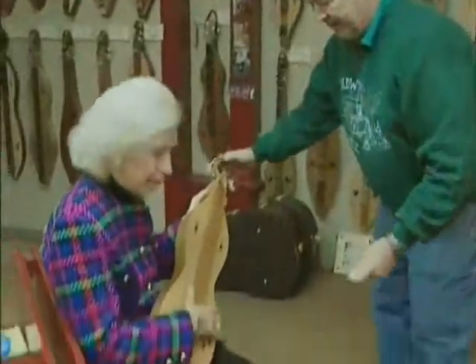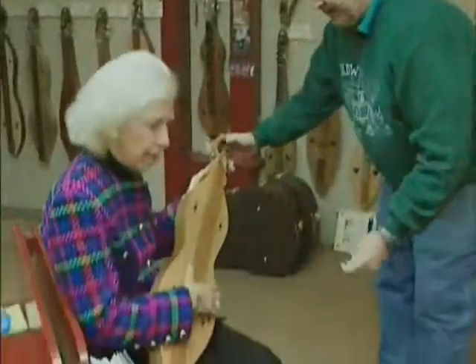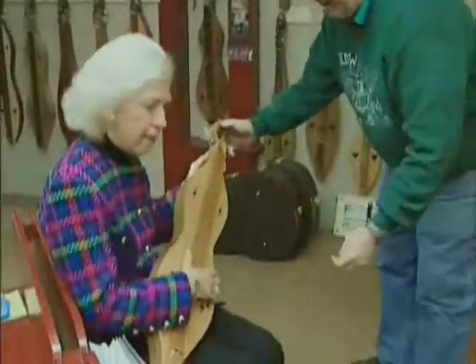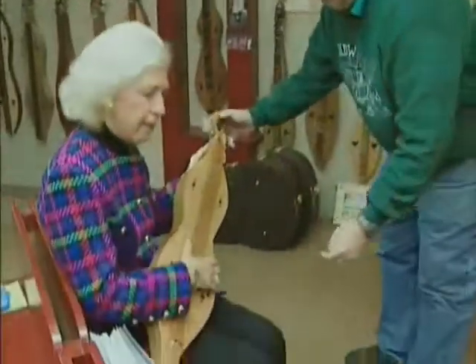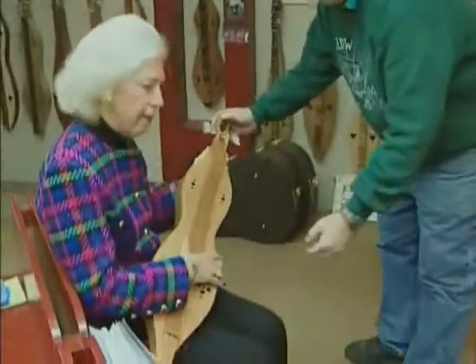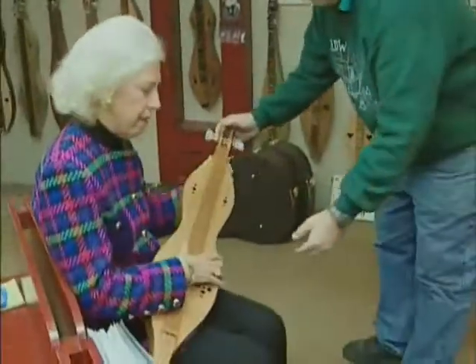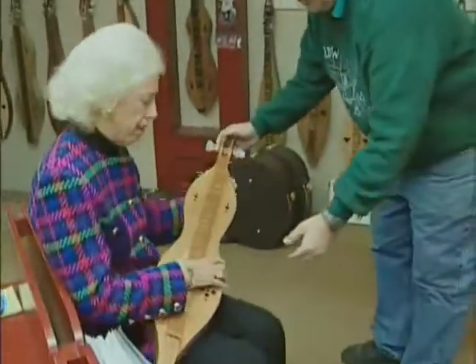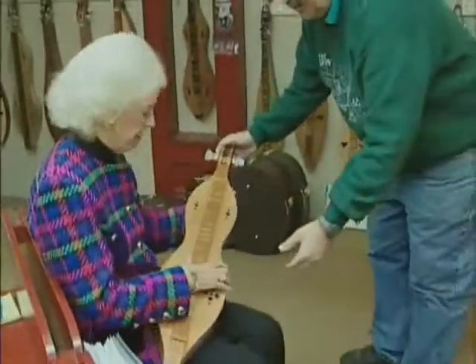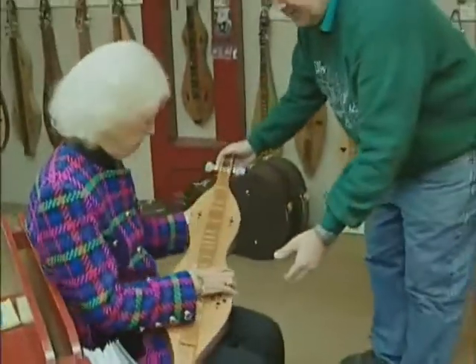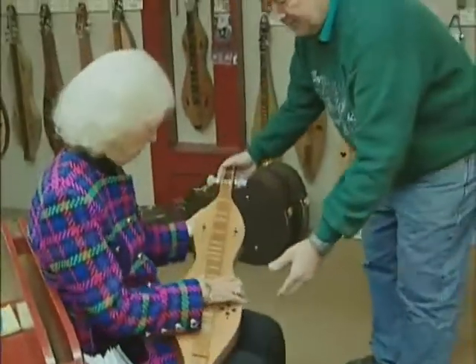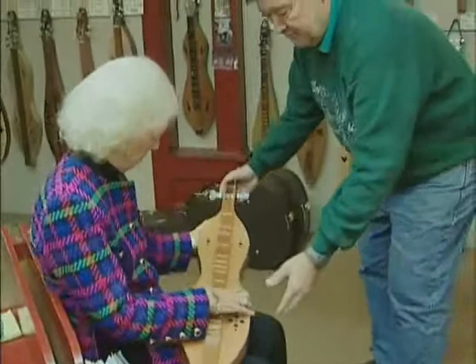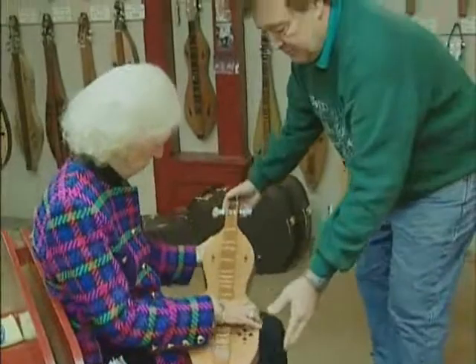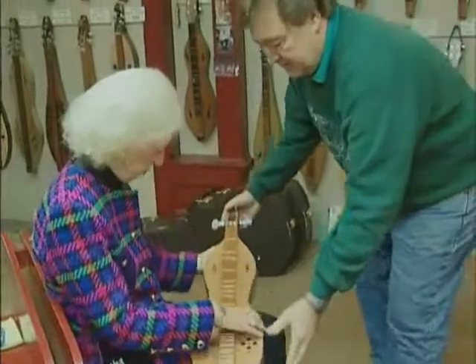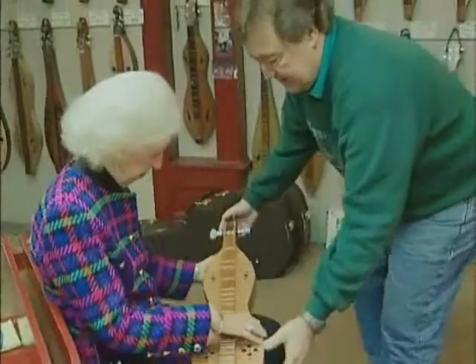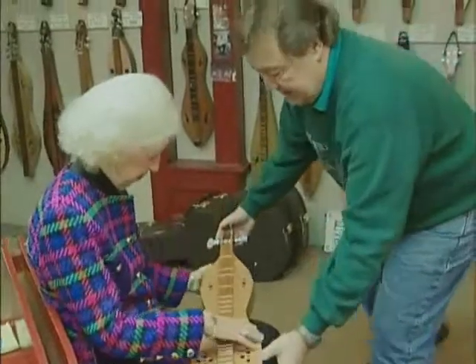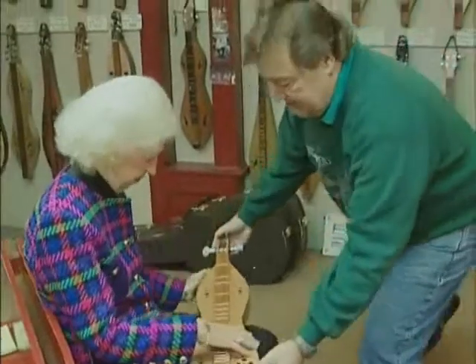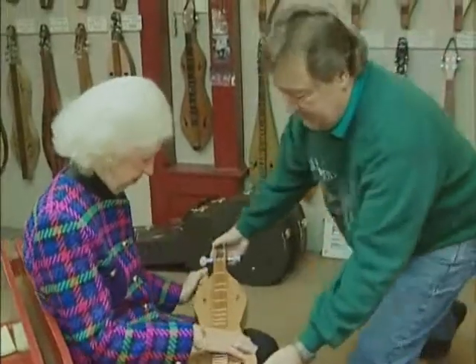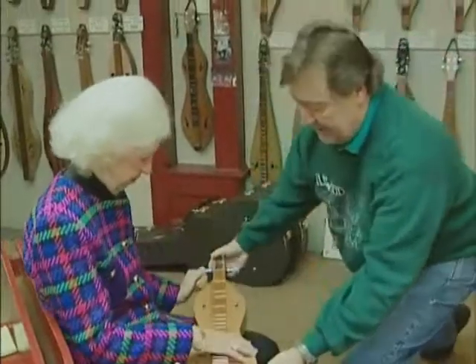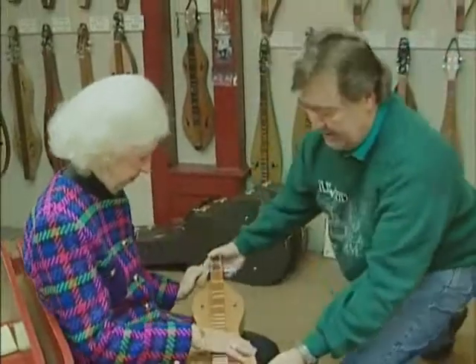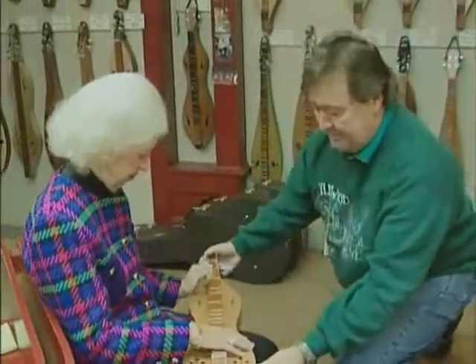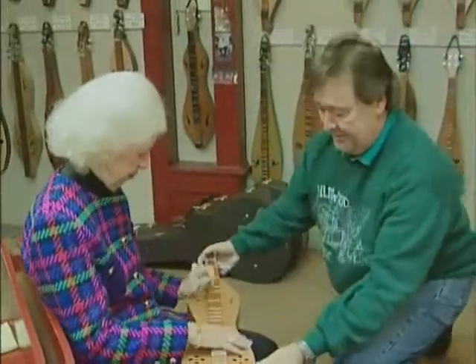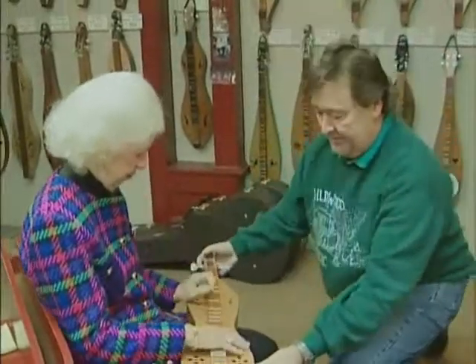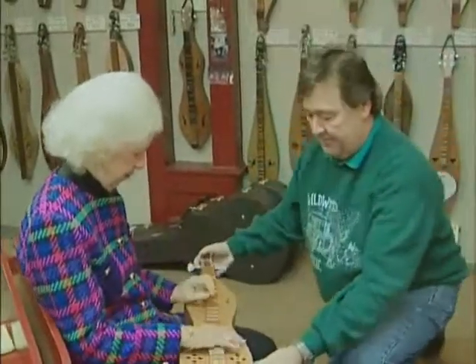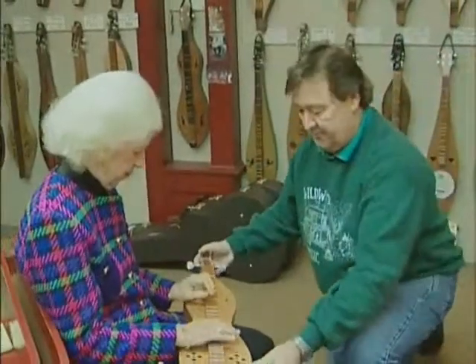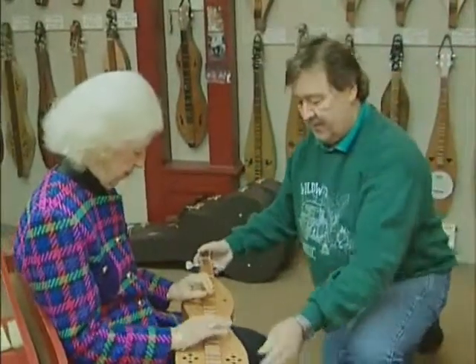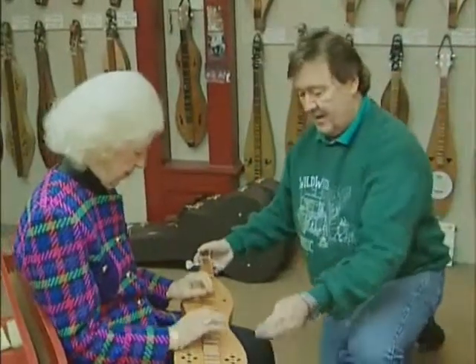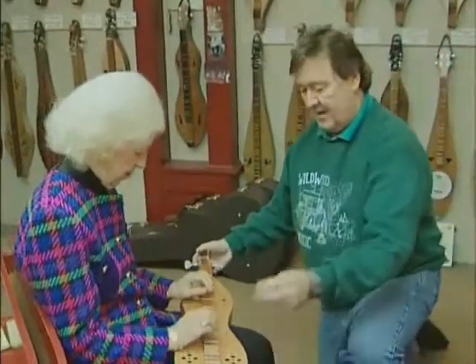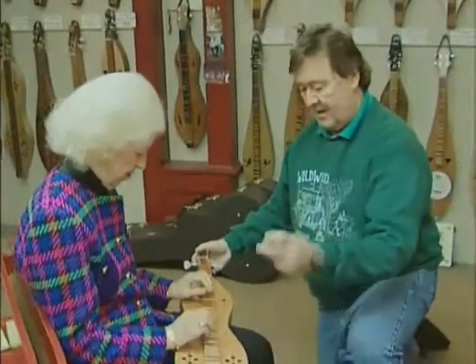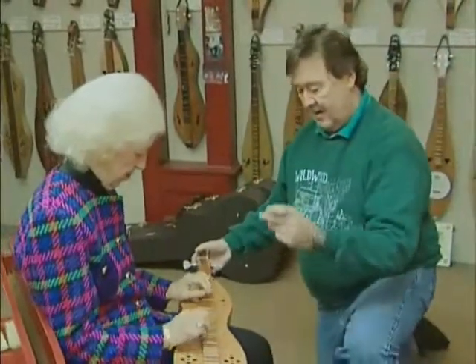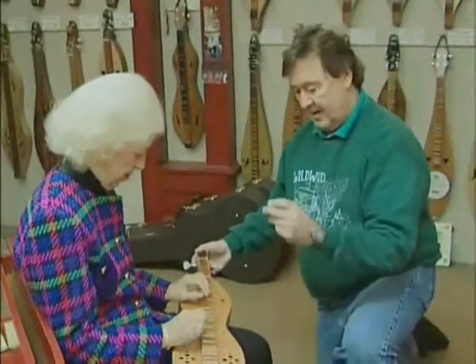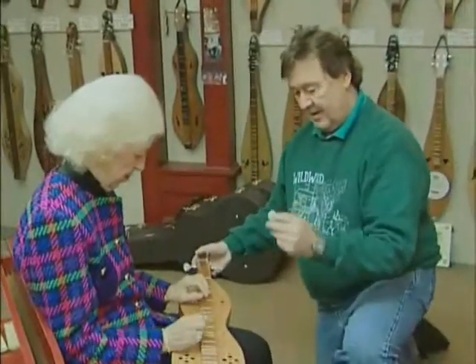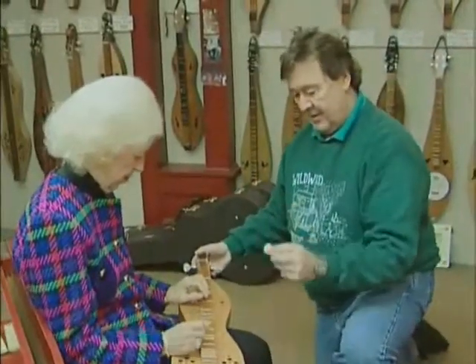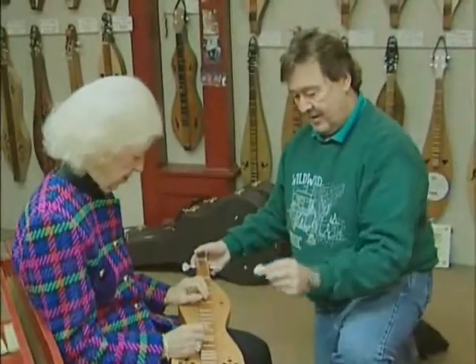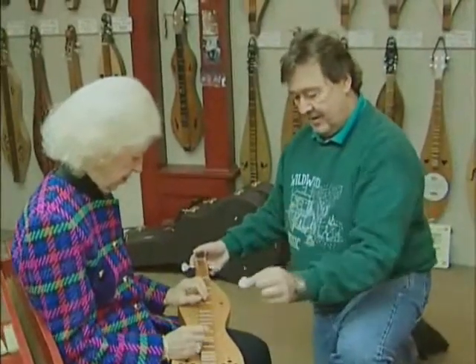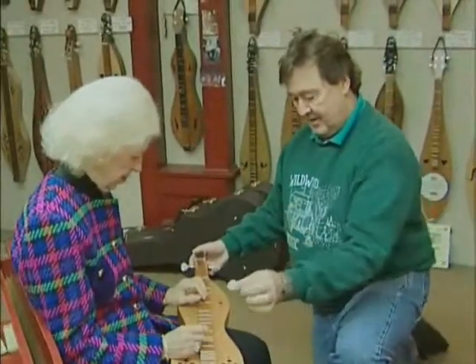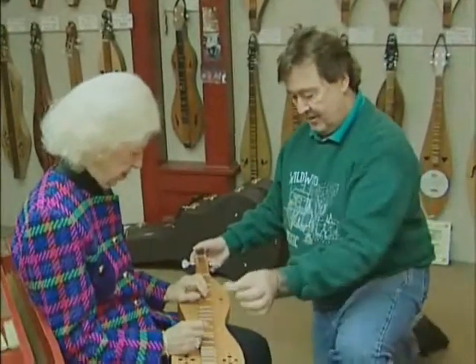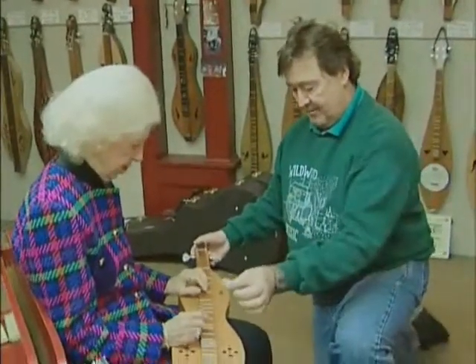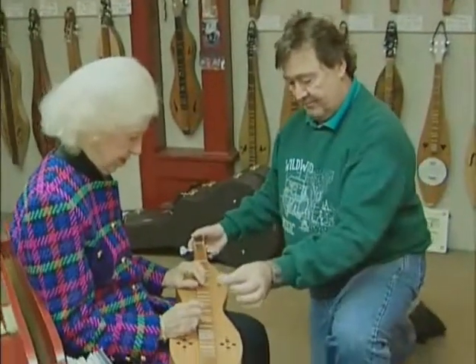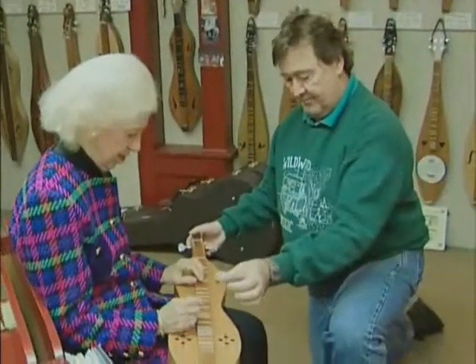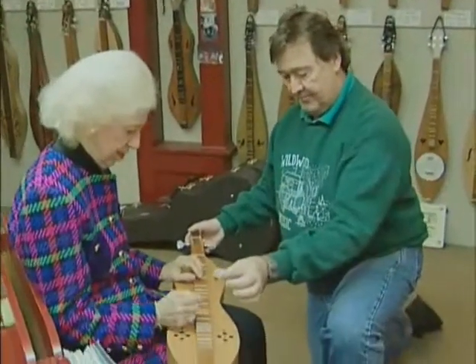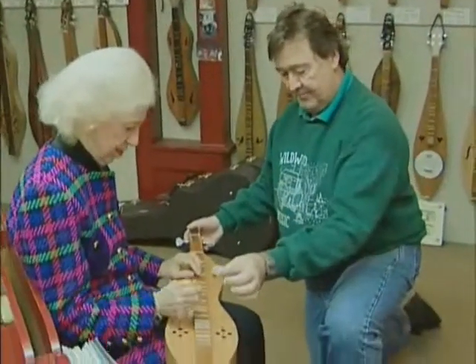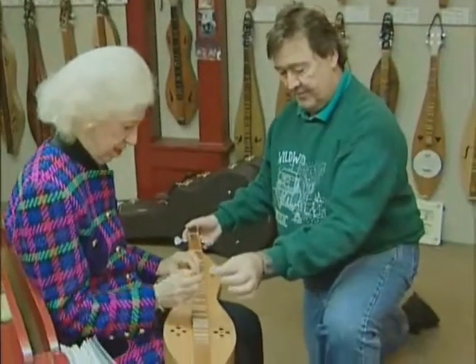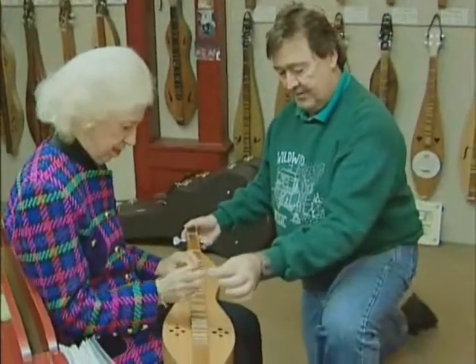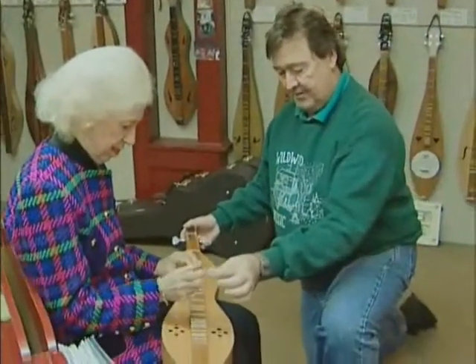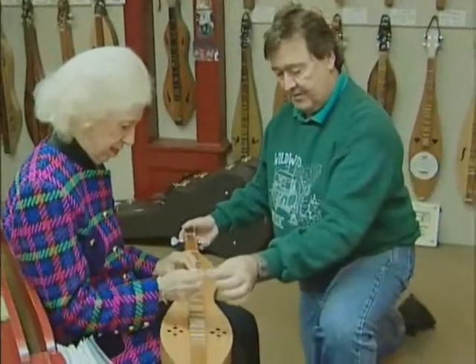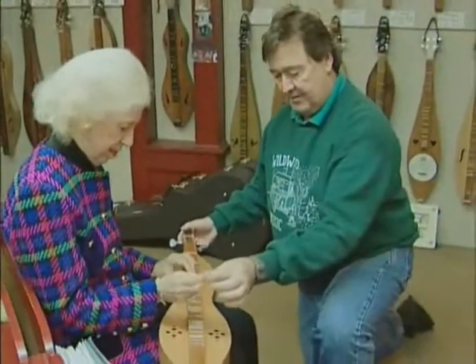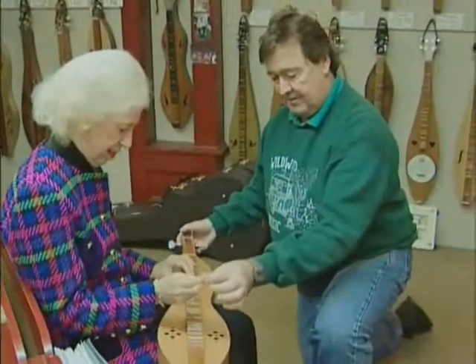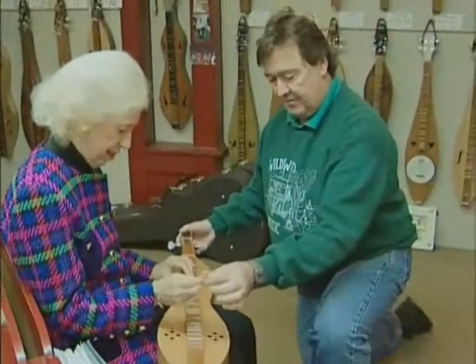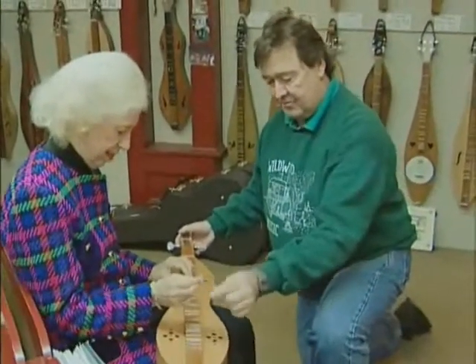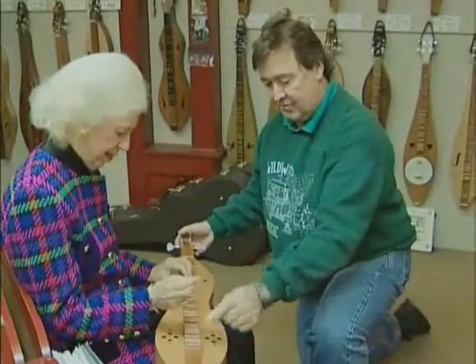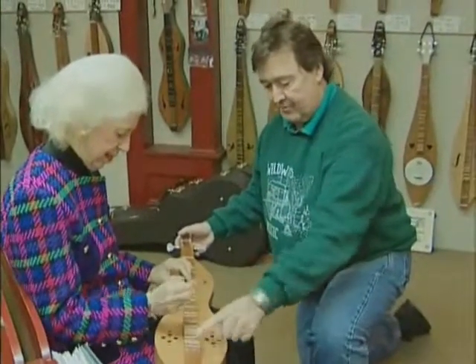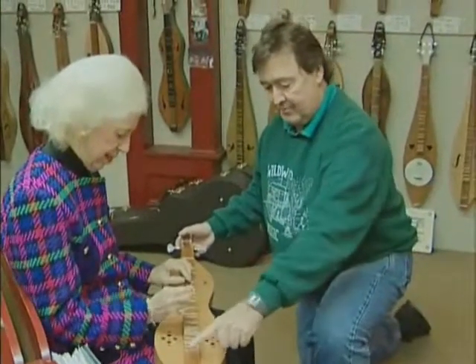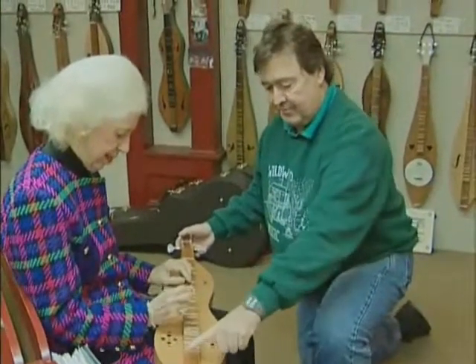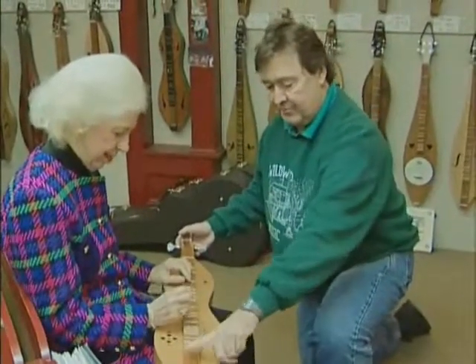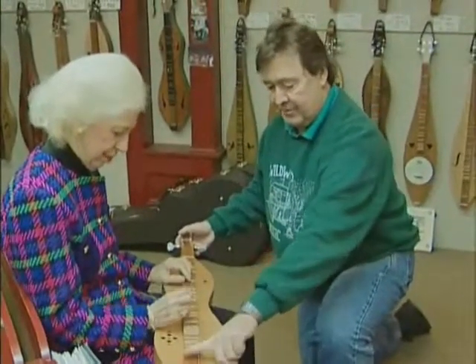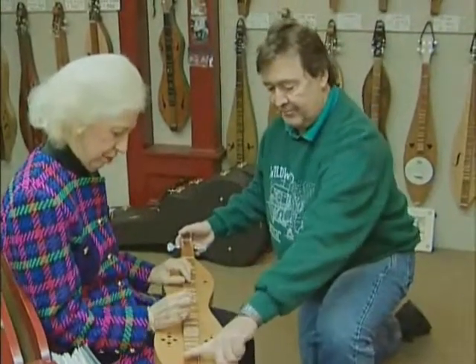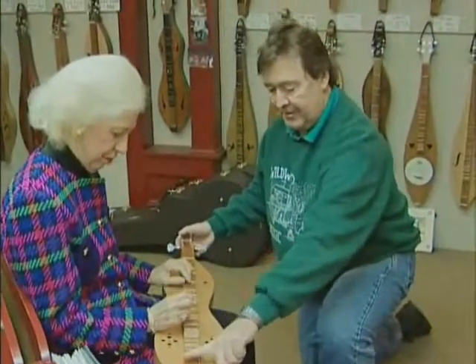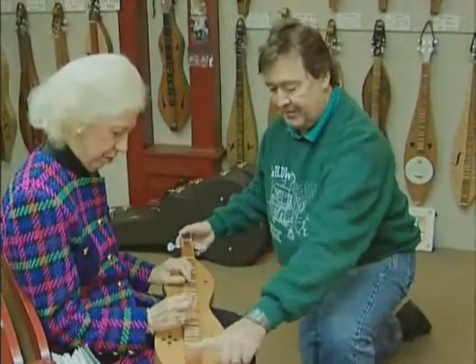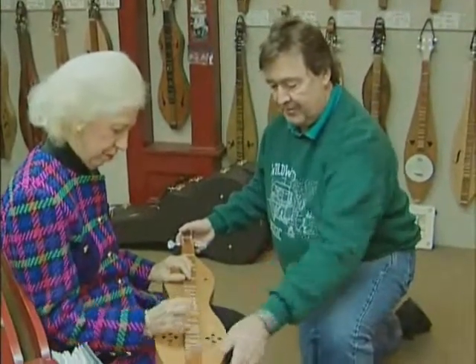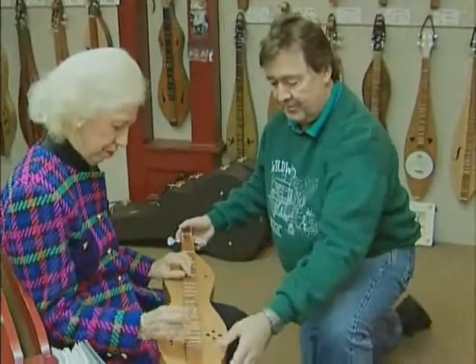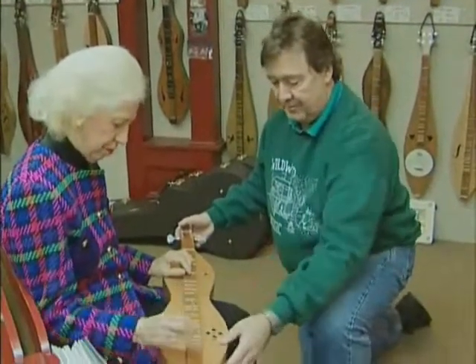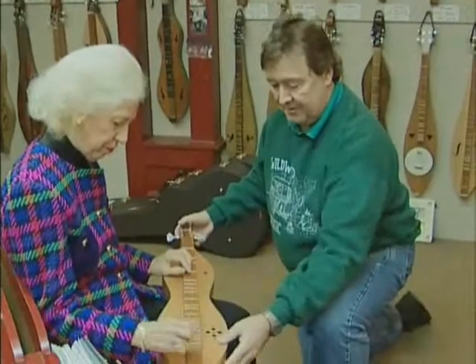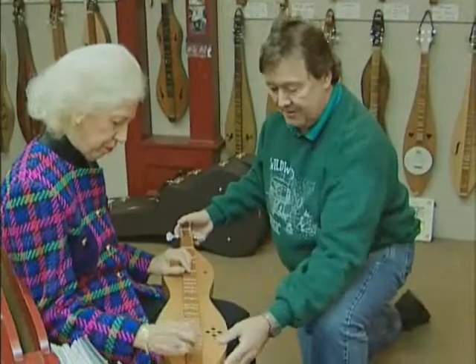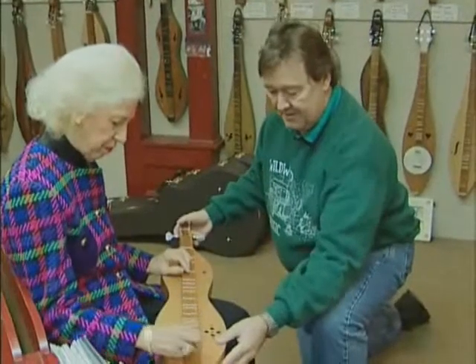Lay it down on your knees here — we'll just lay it on your lap. And then strum down here, please.